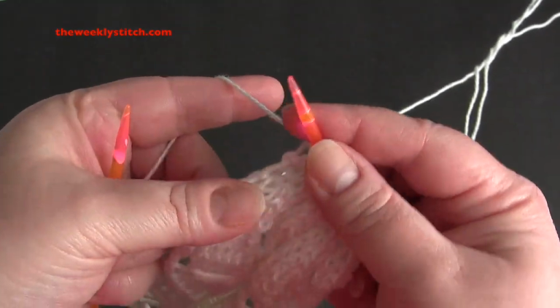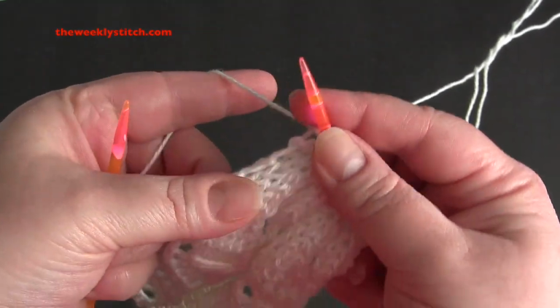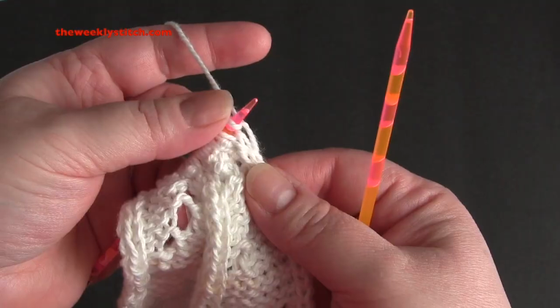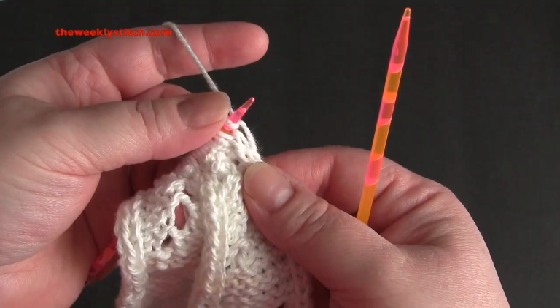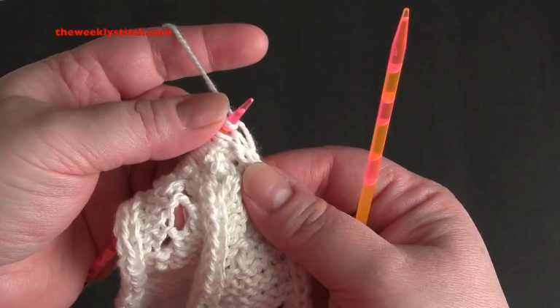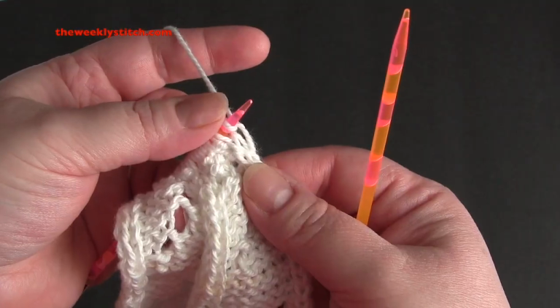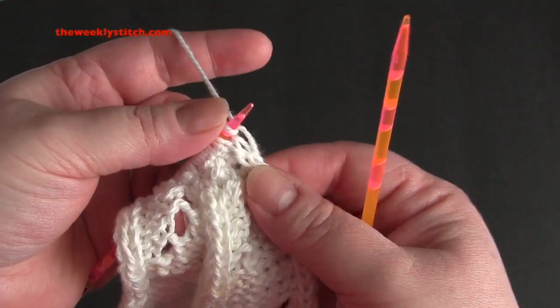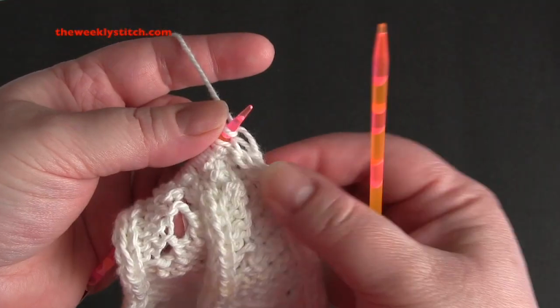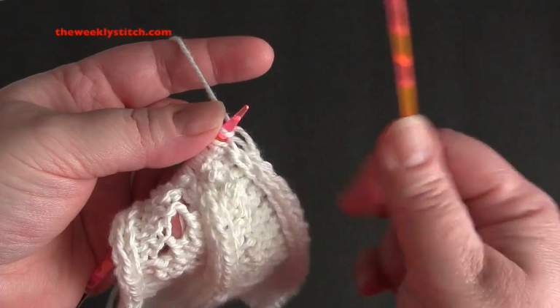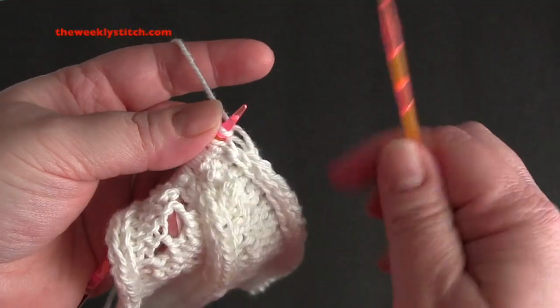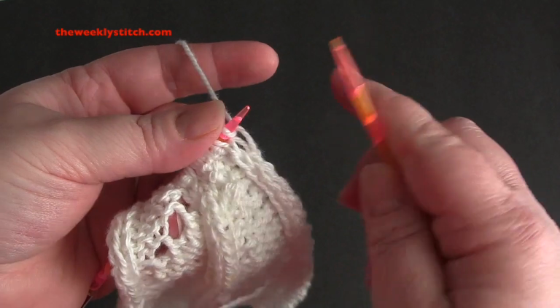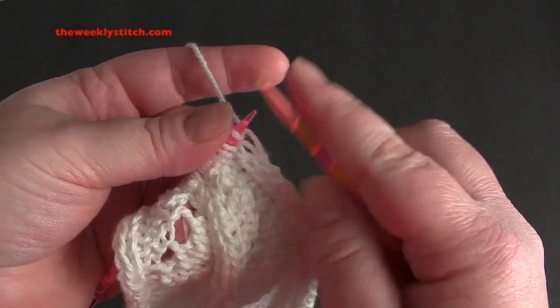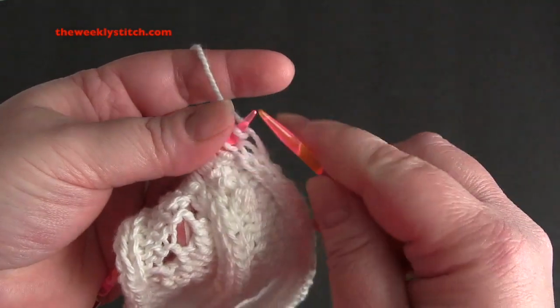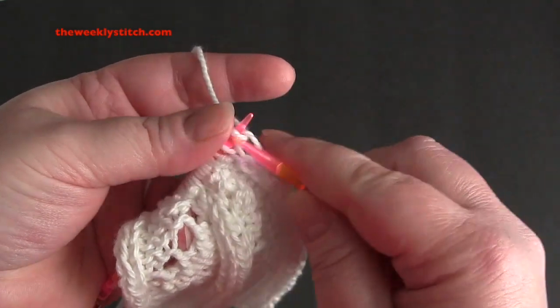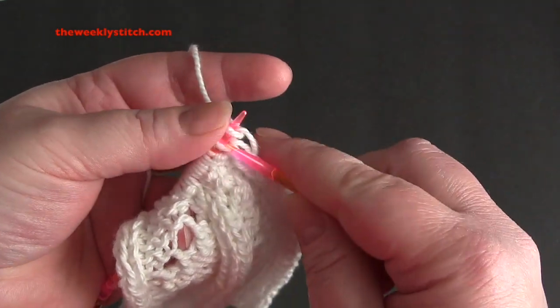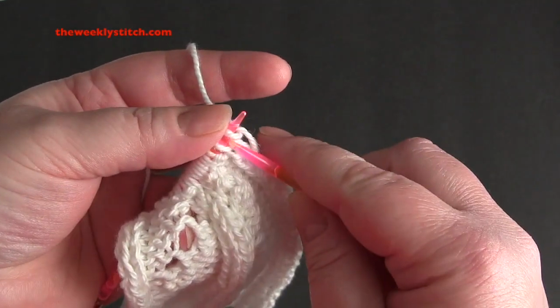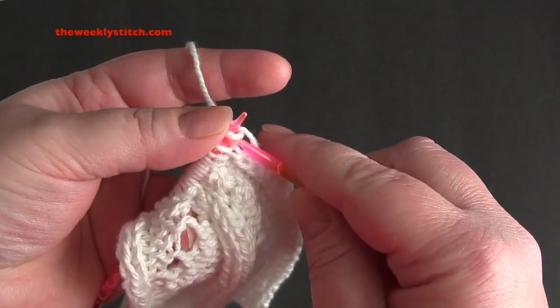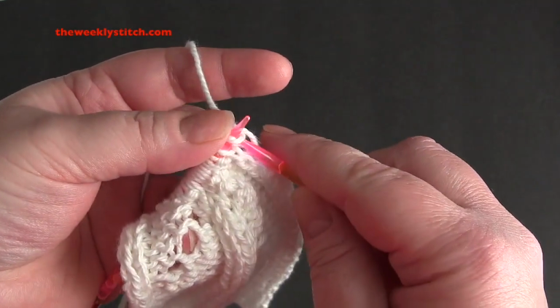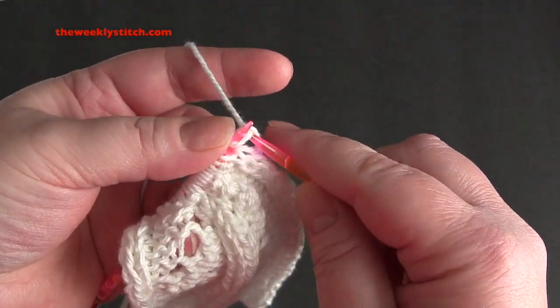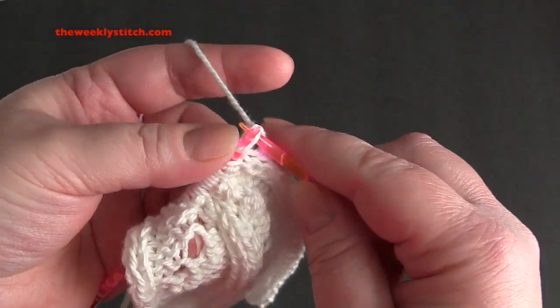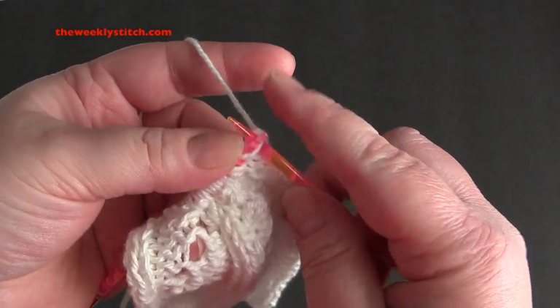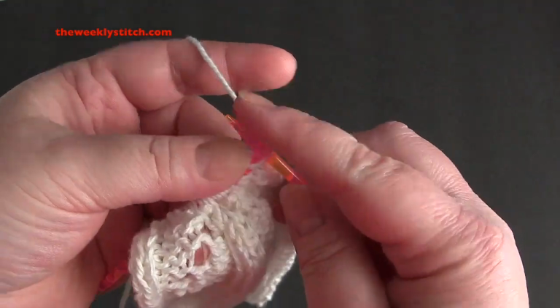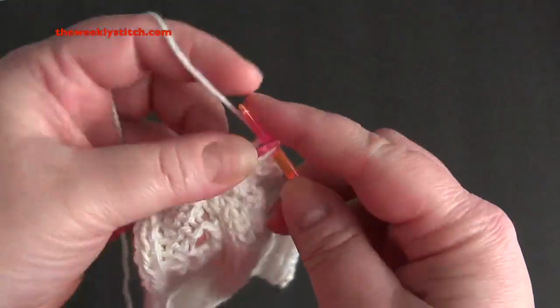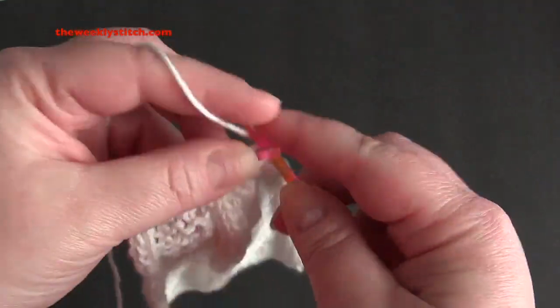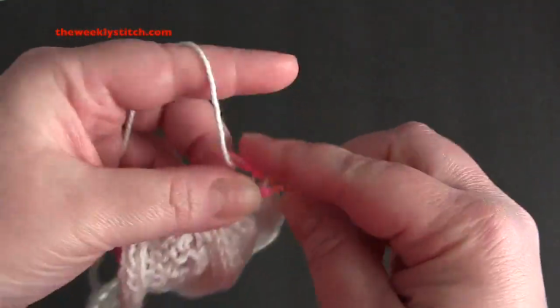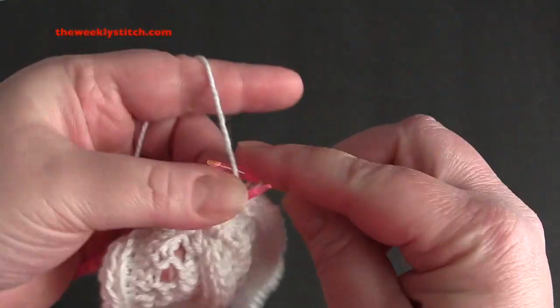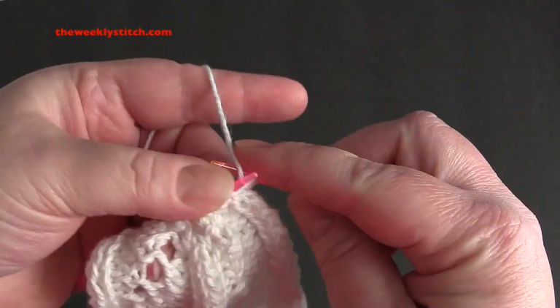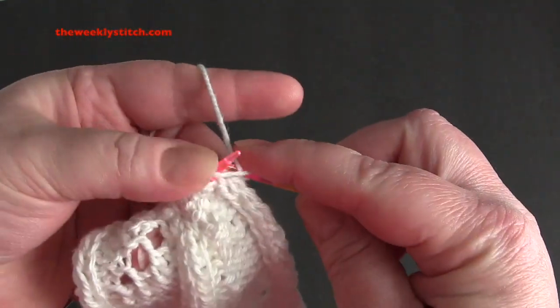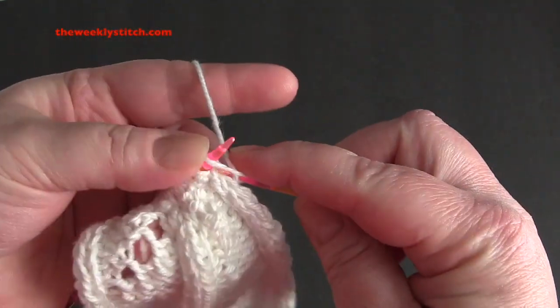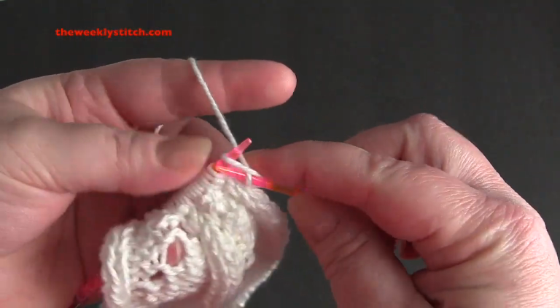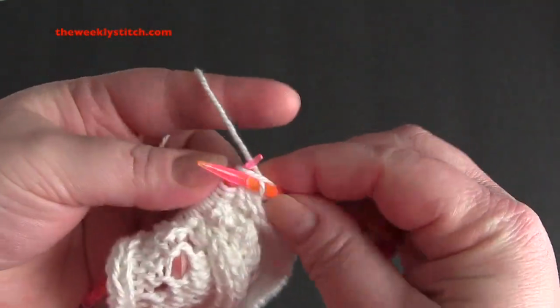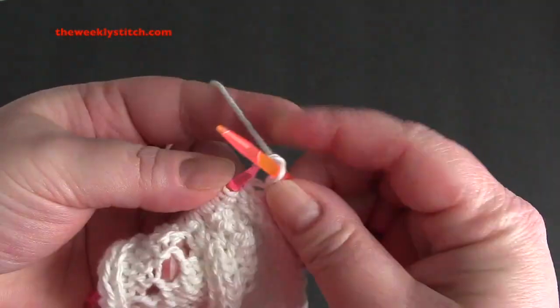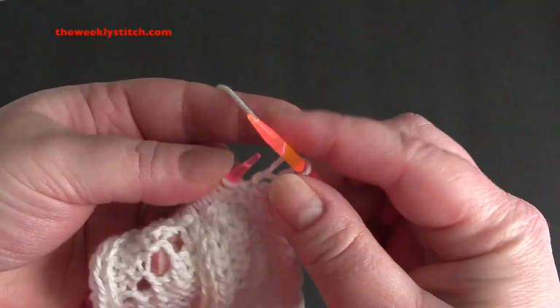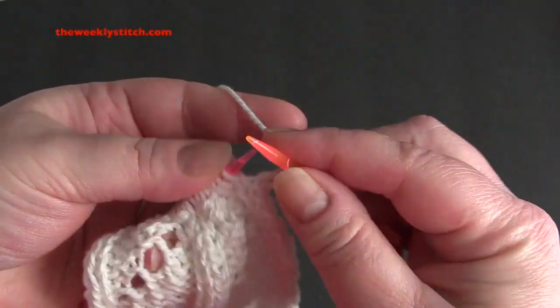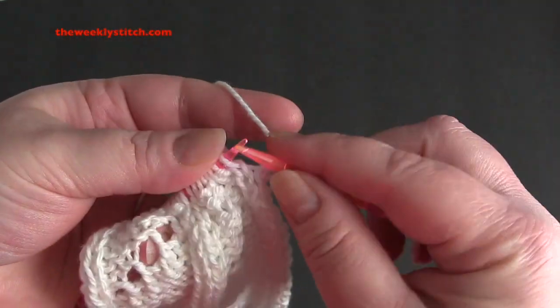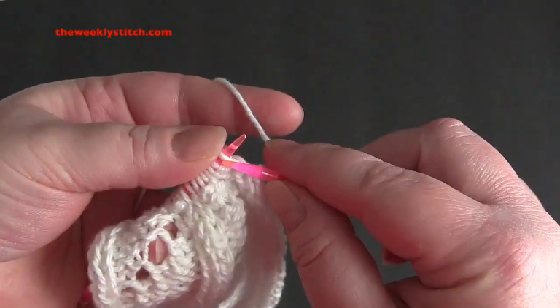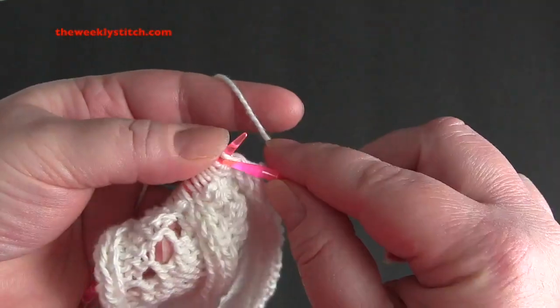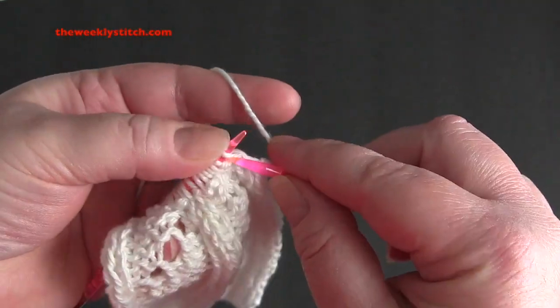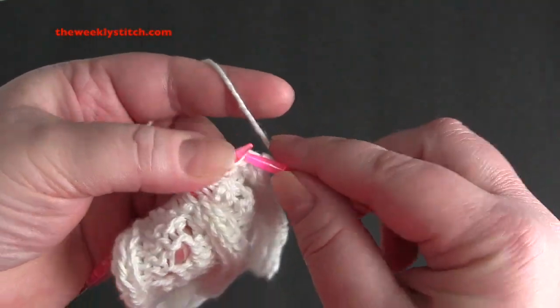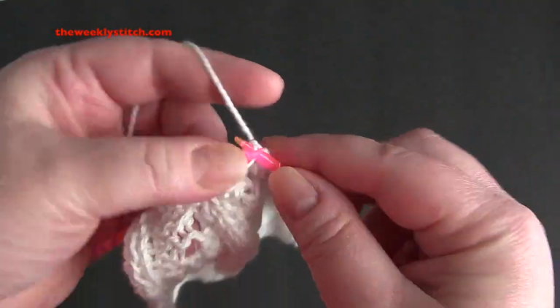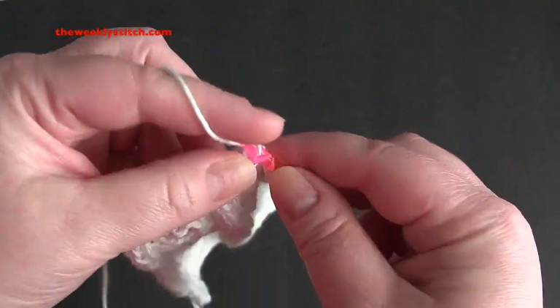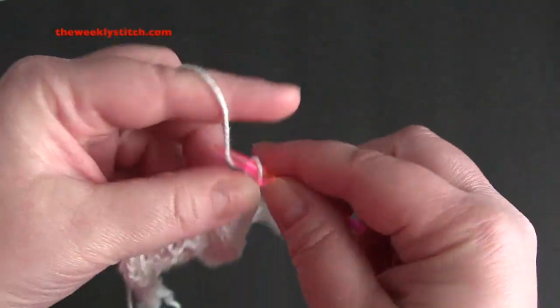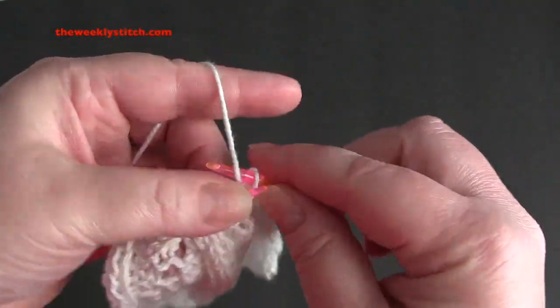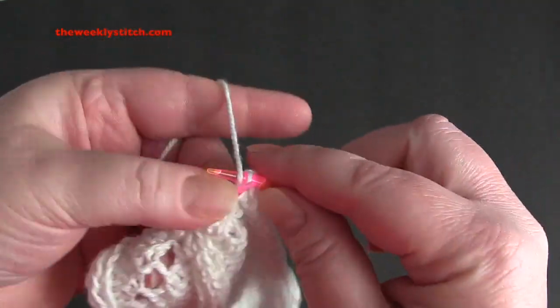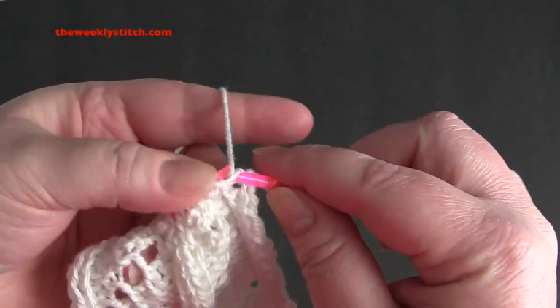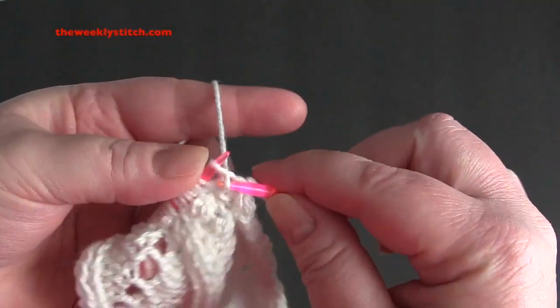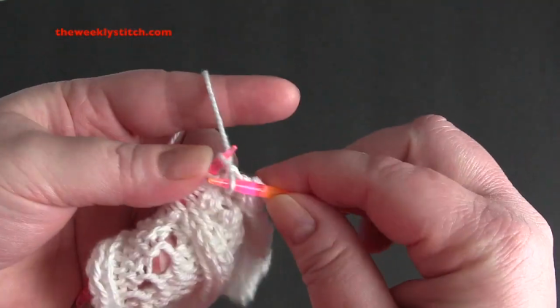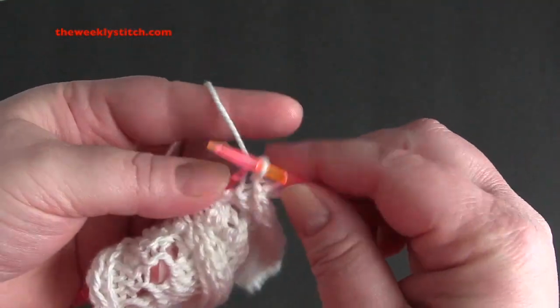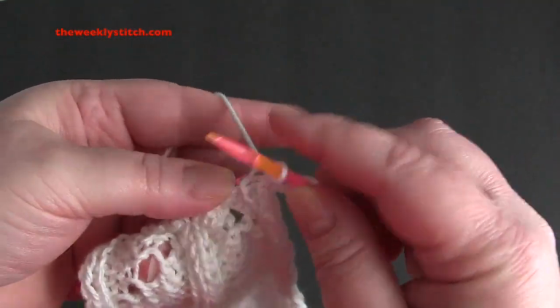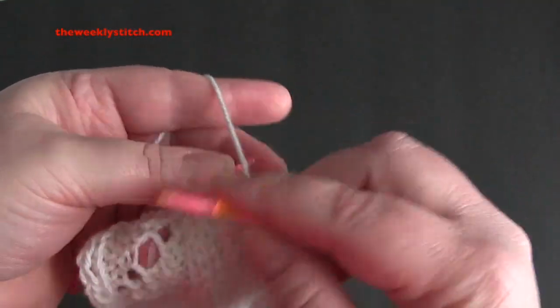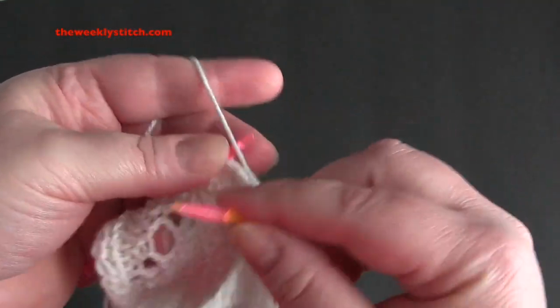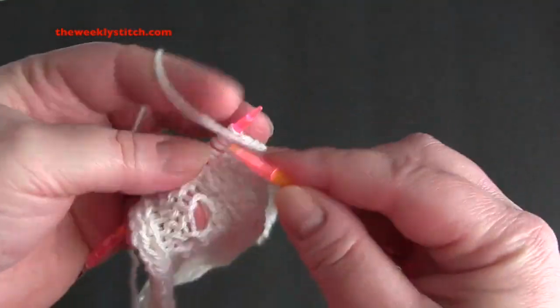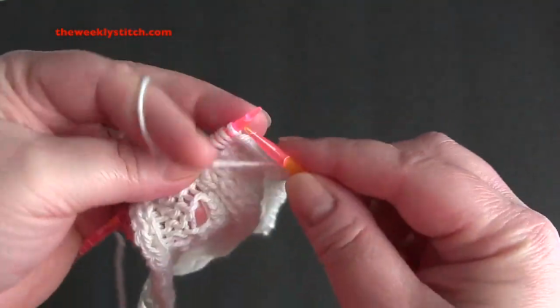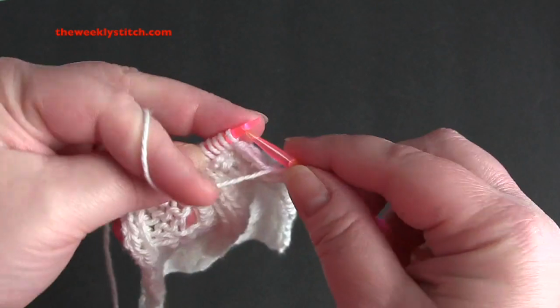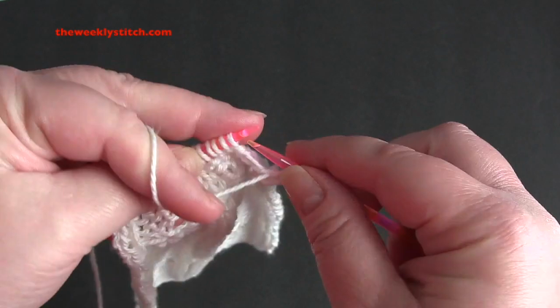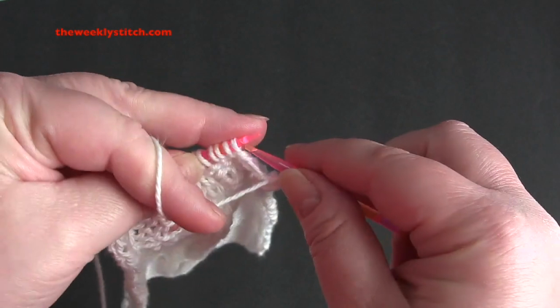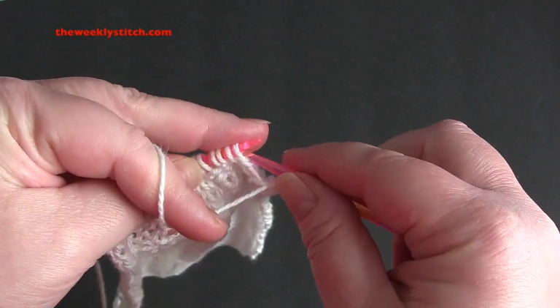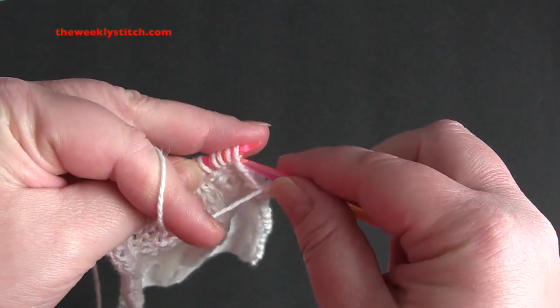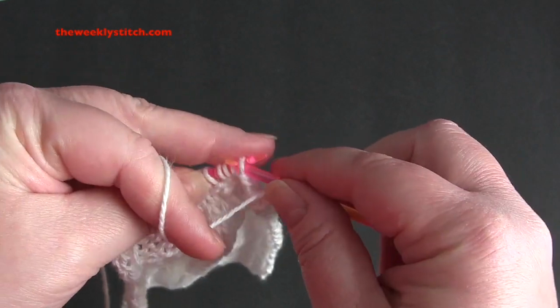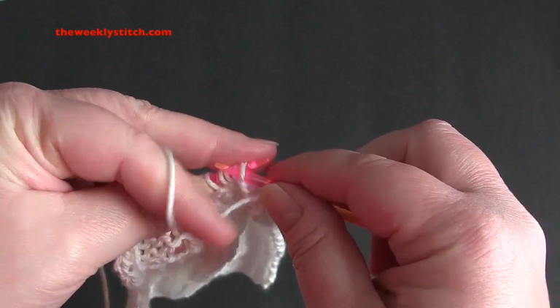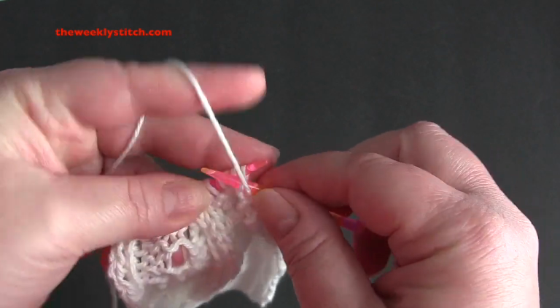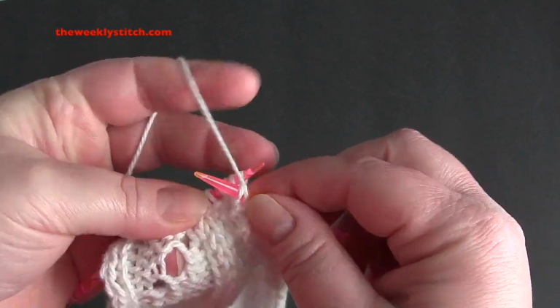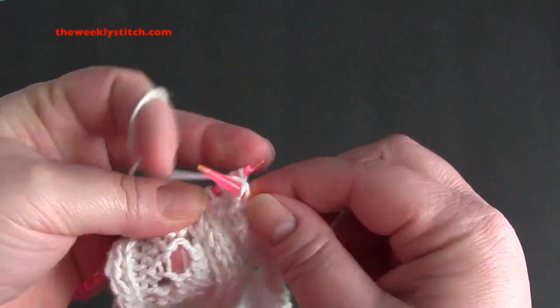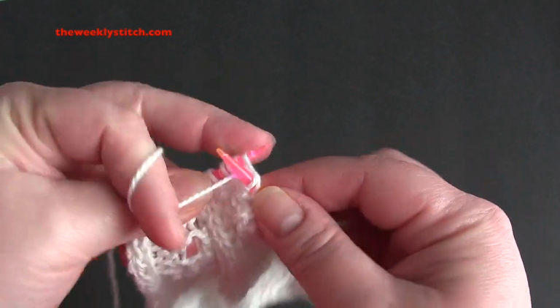Row 12, again you knit the knits, purl the purls, and purl the yarn overs.